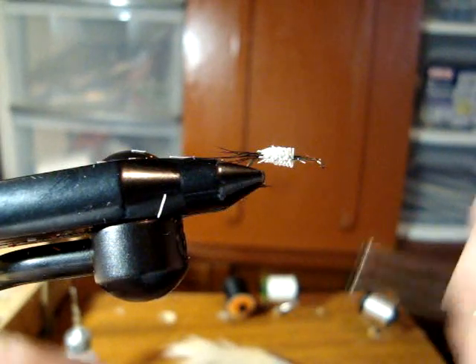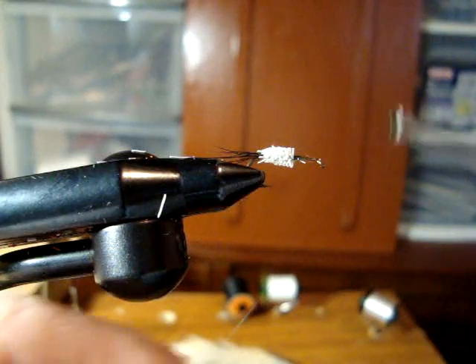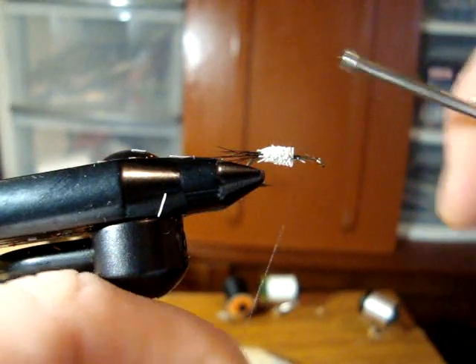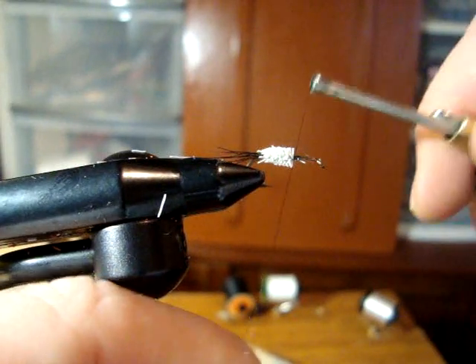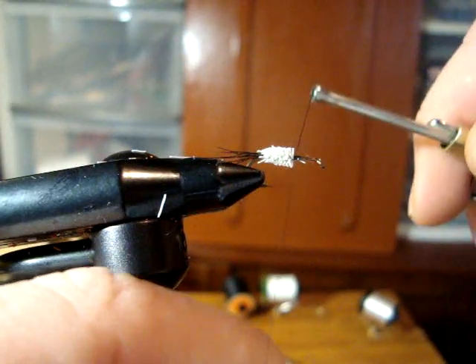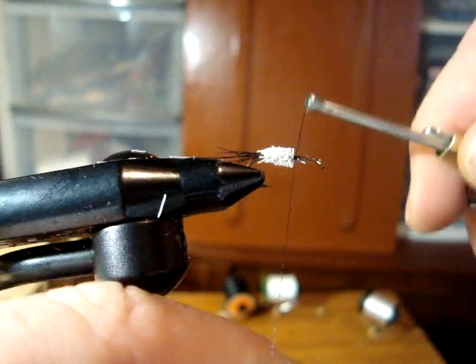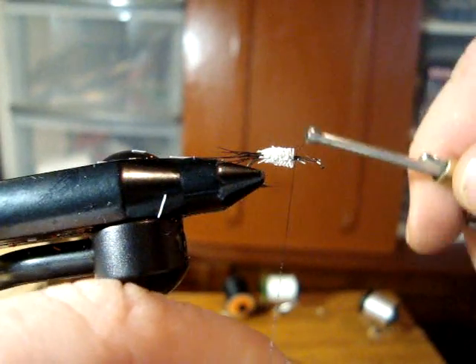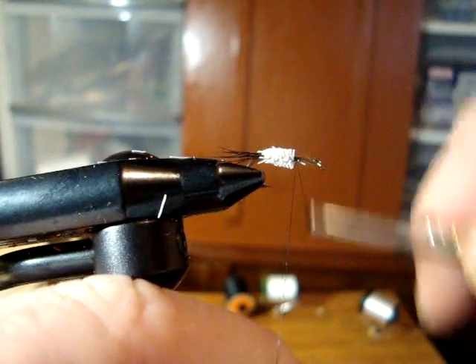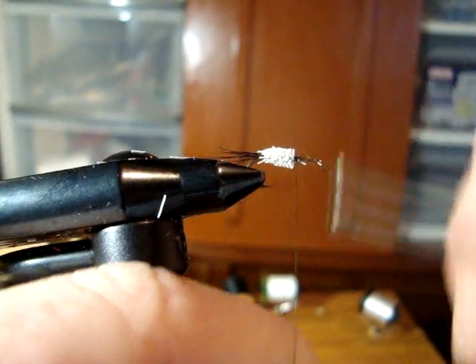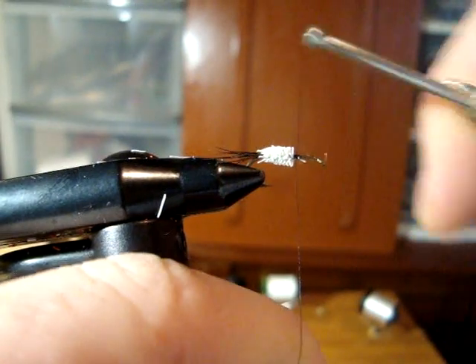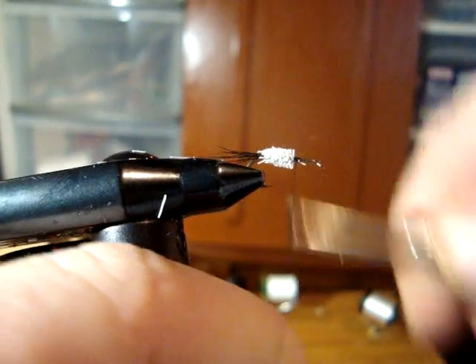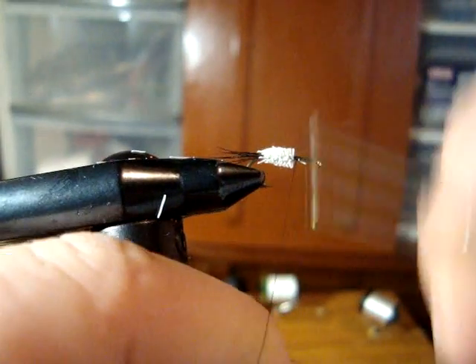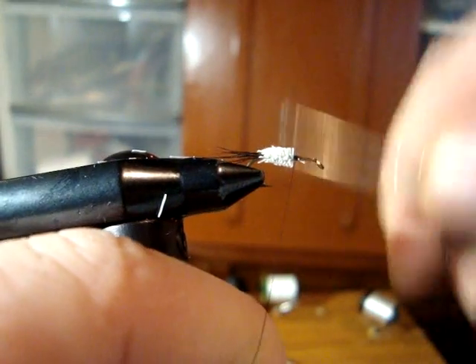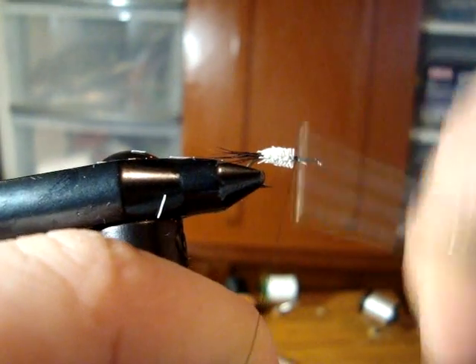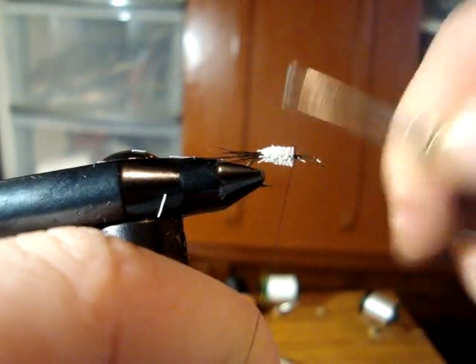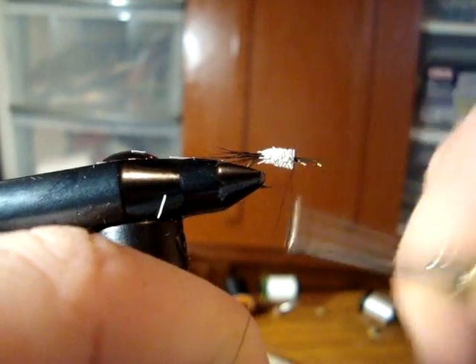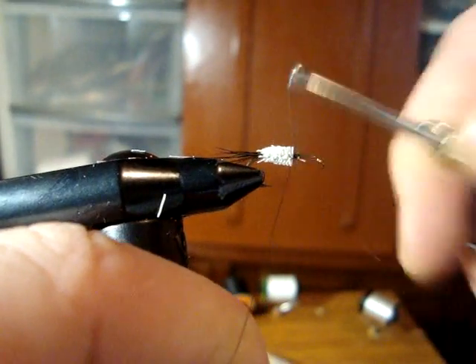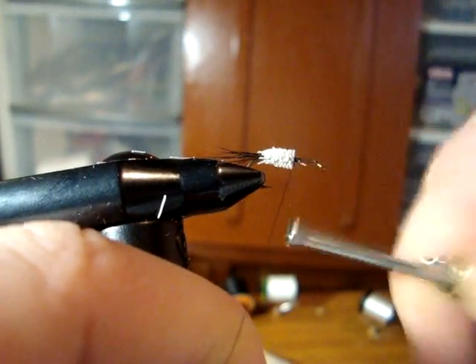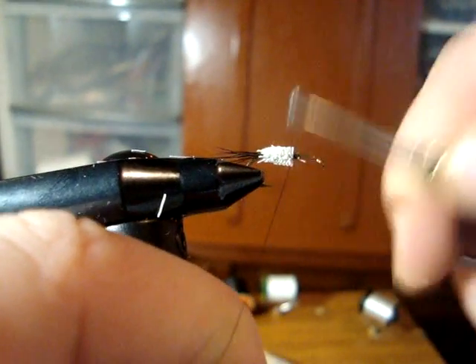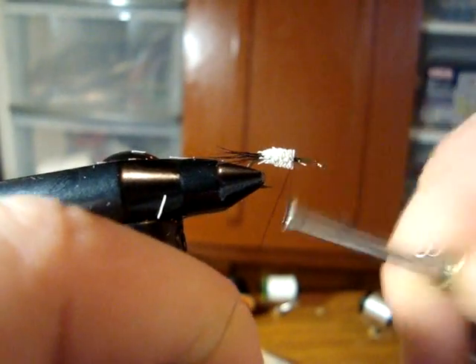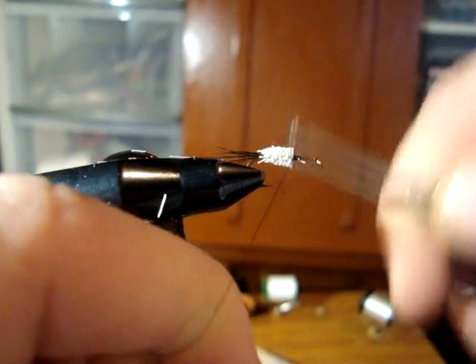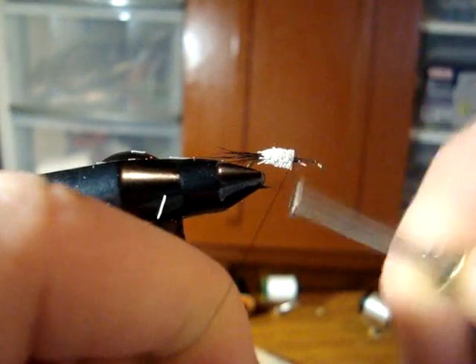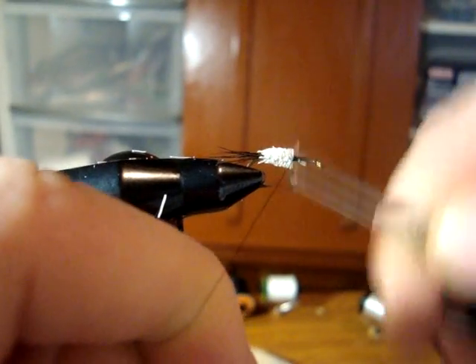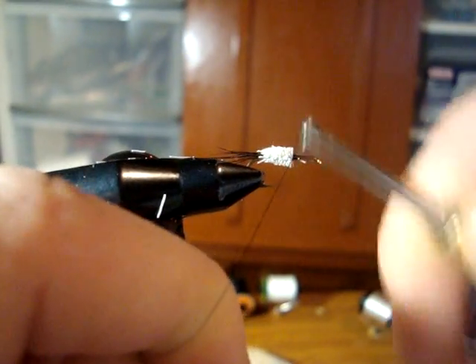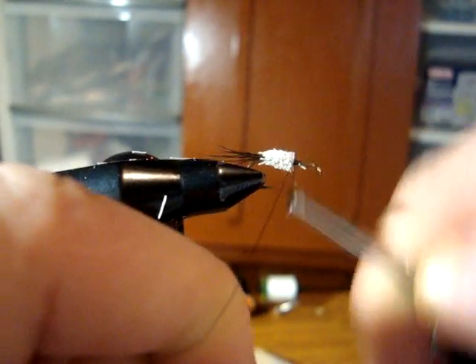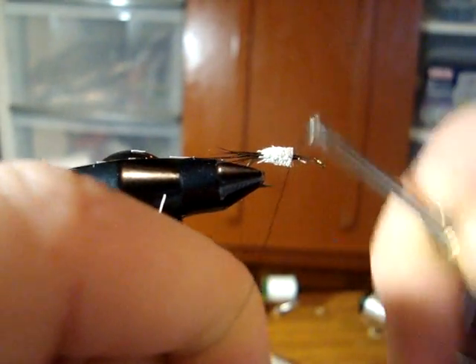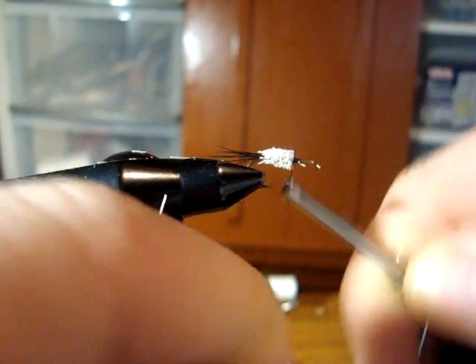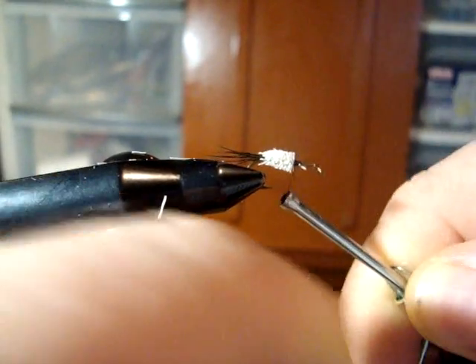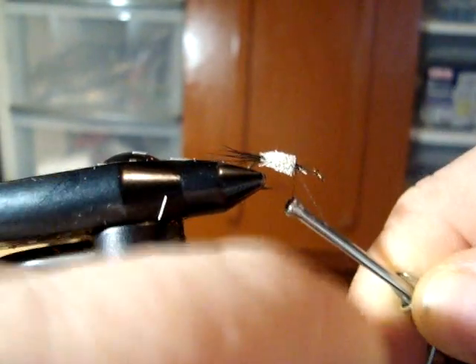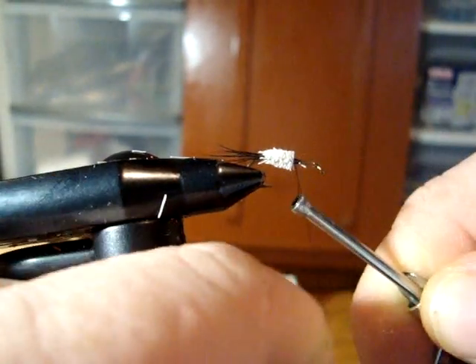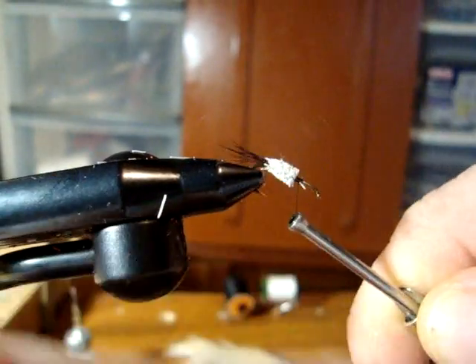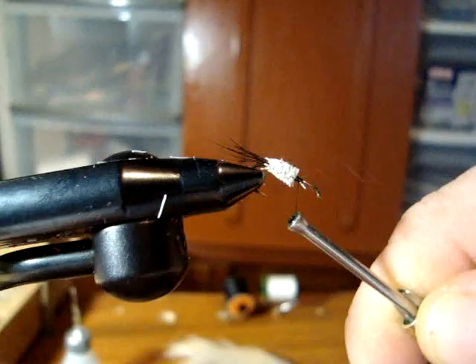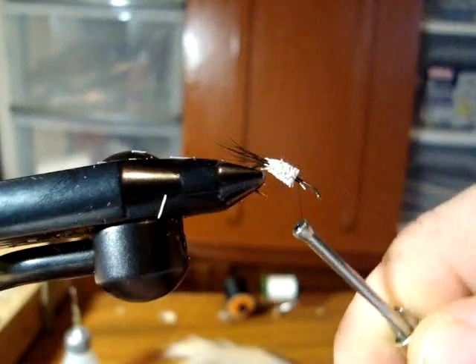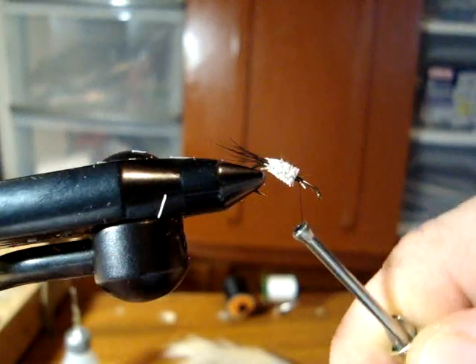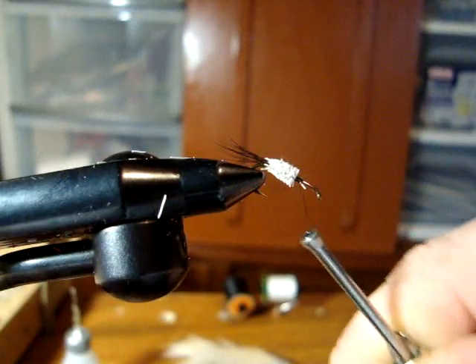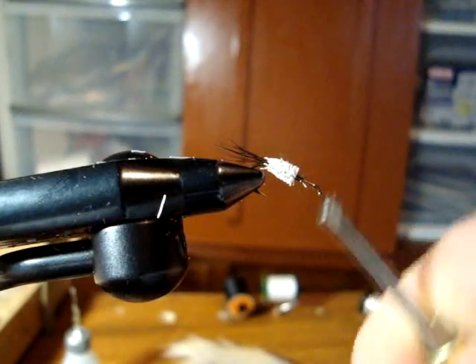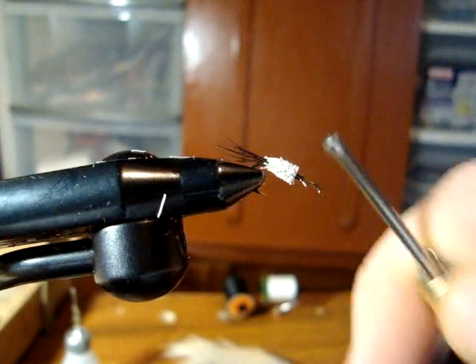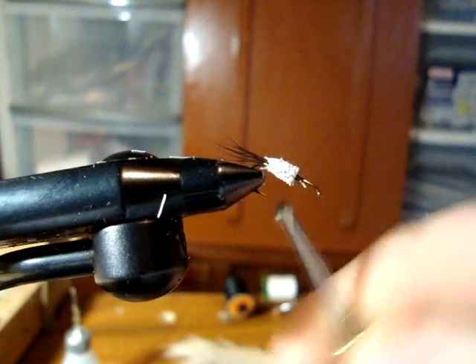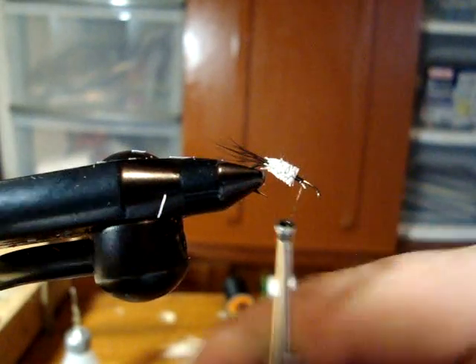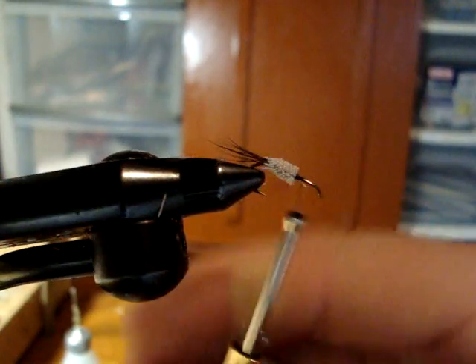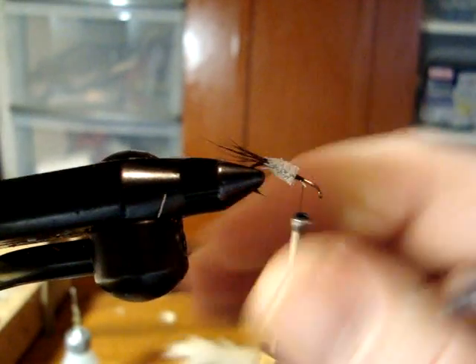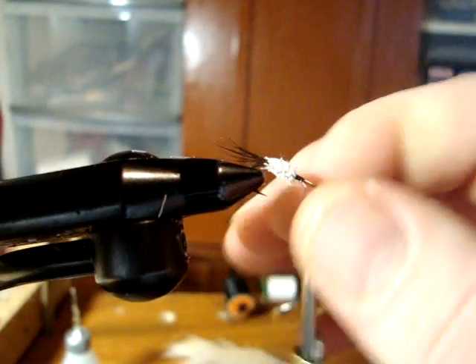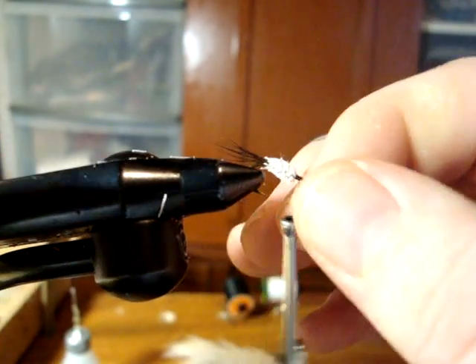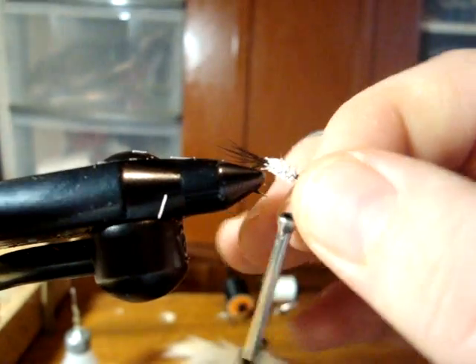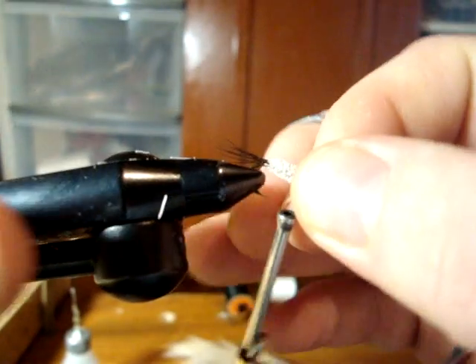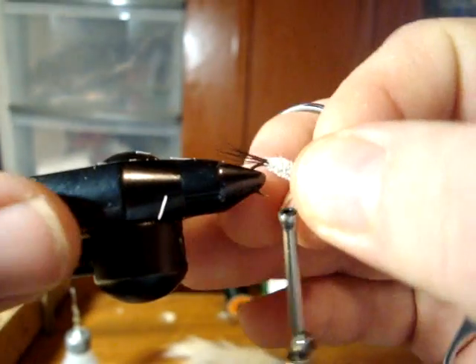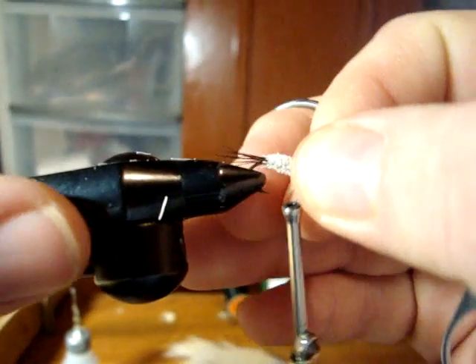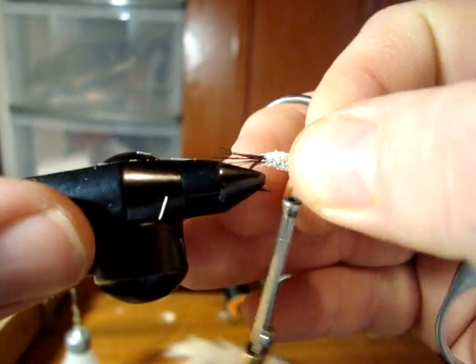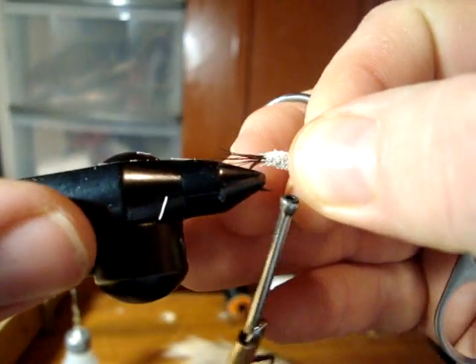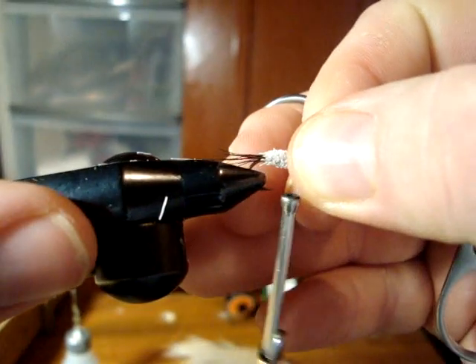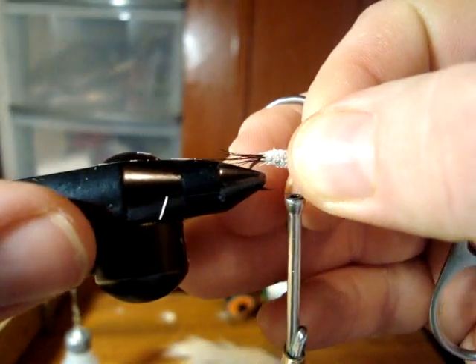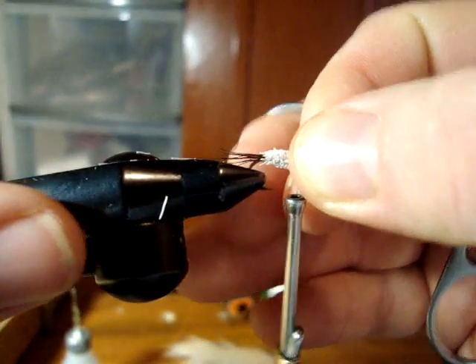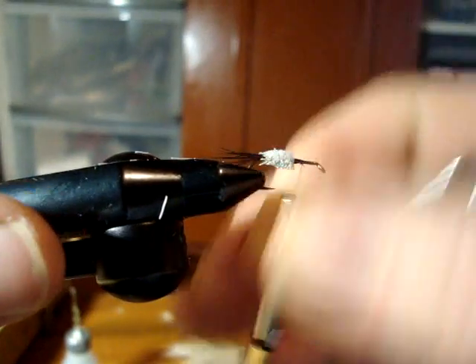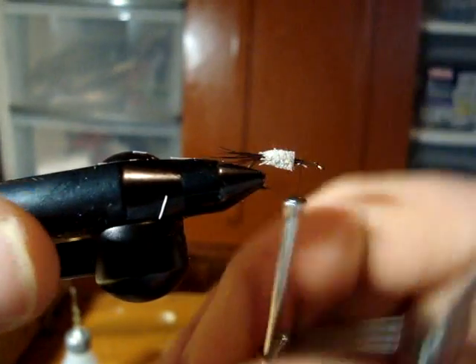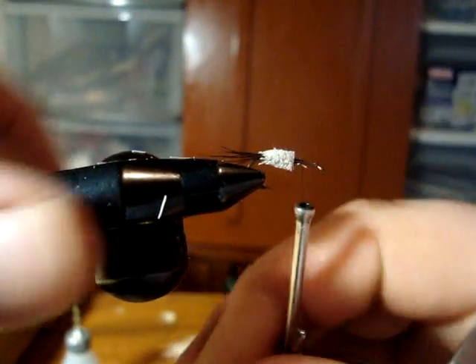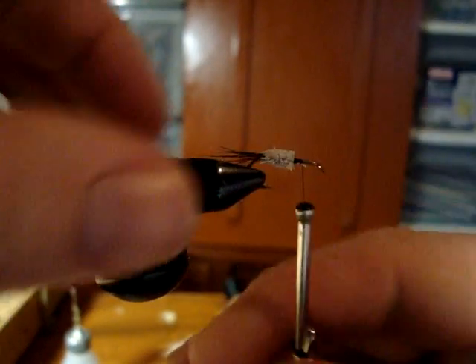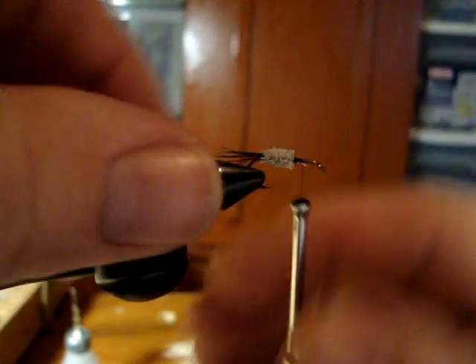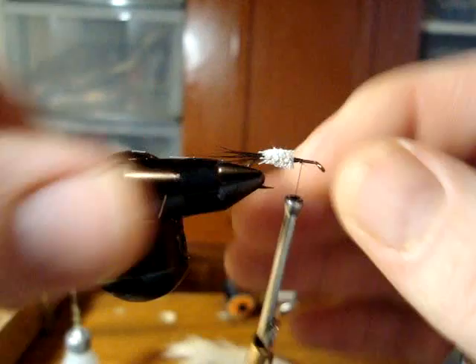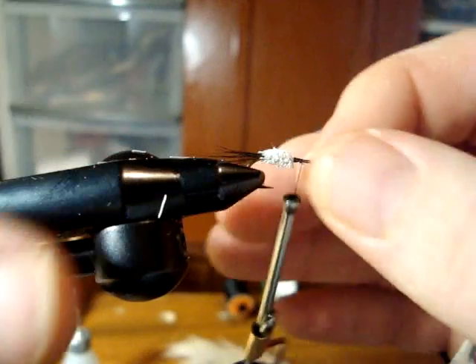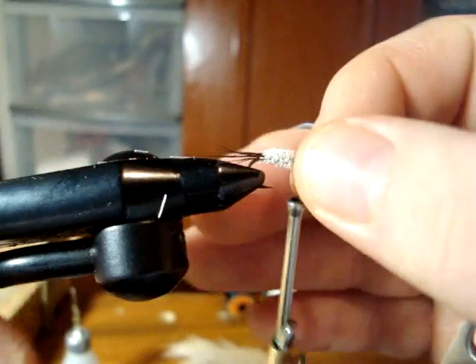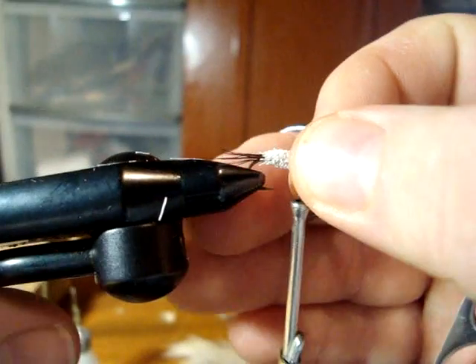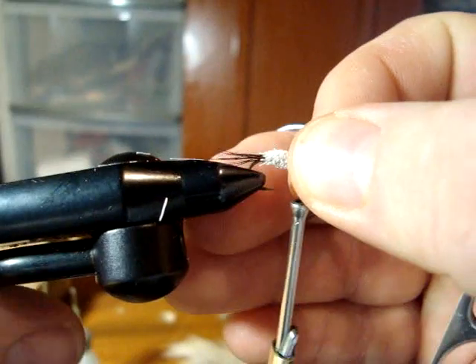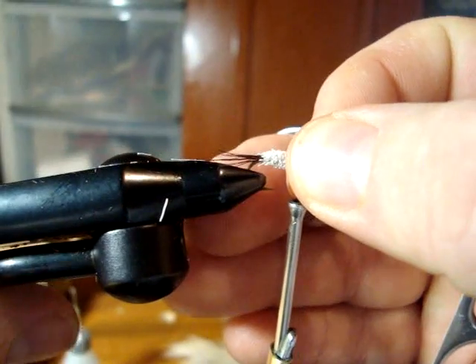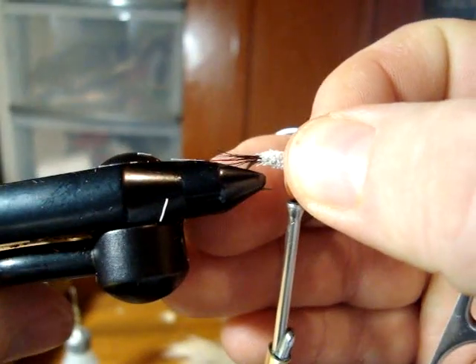Once you get that done, you can tie your thread back on again.